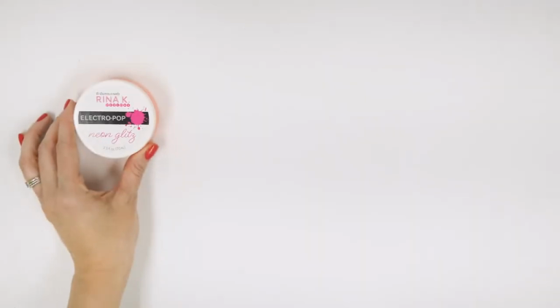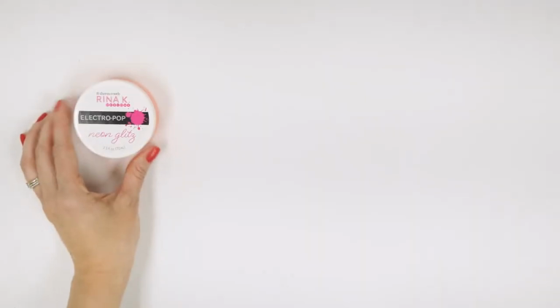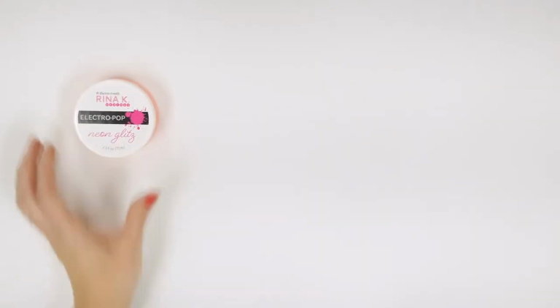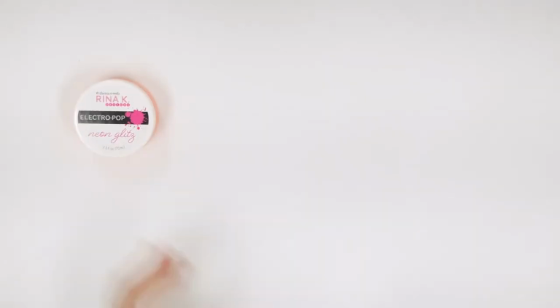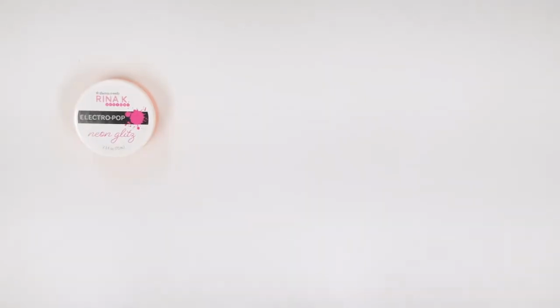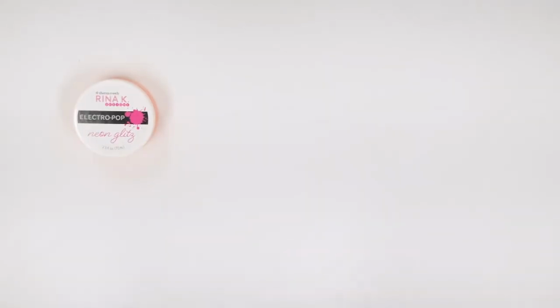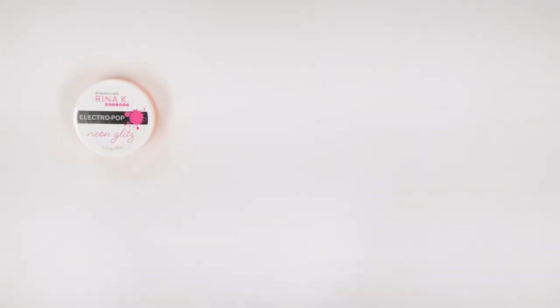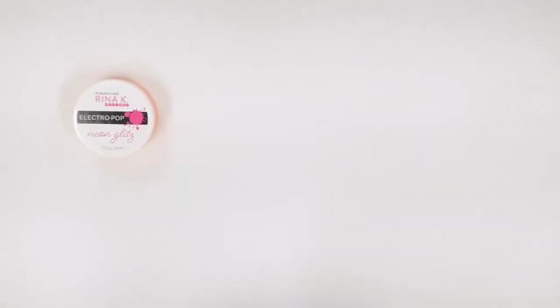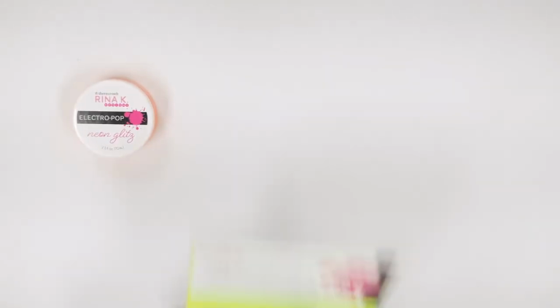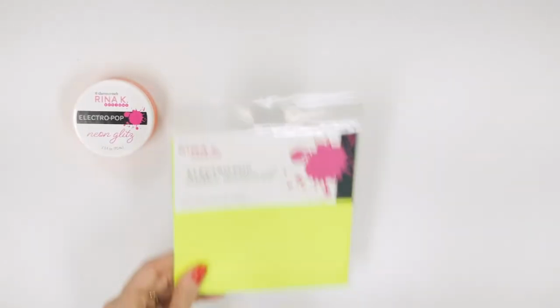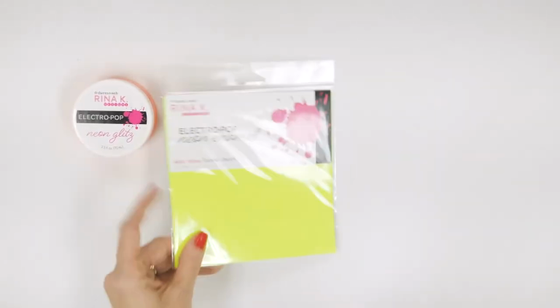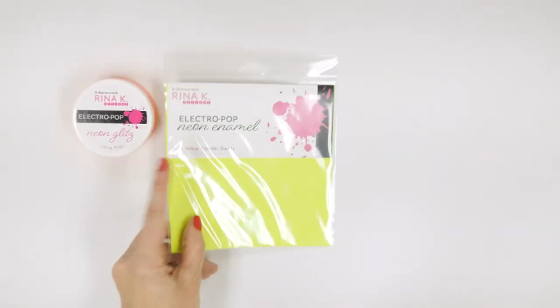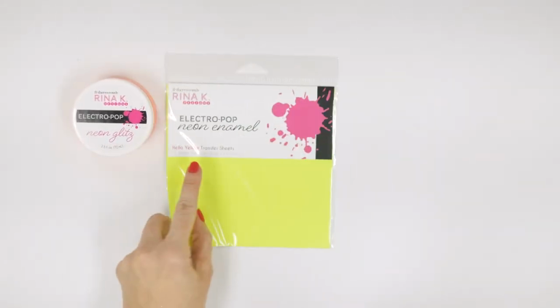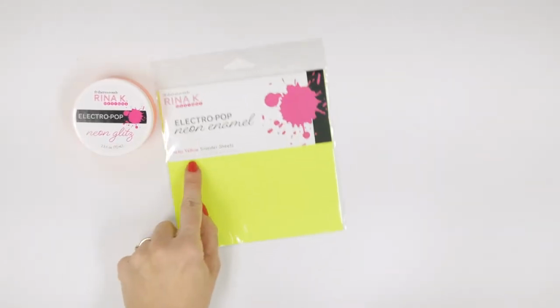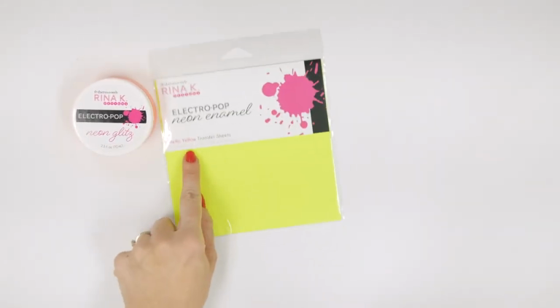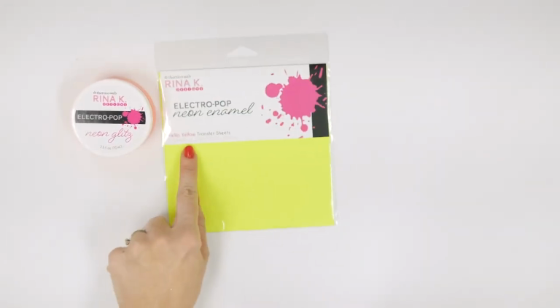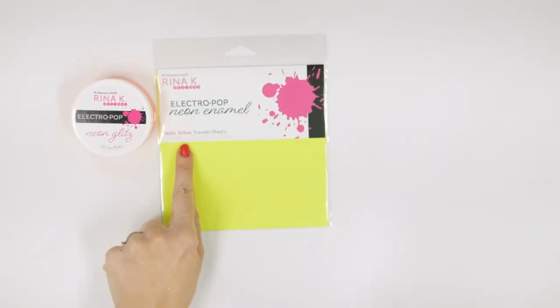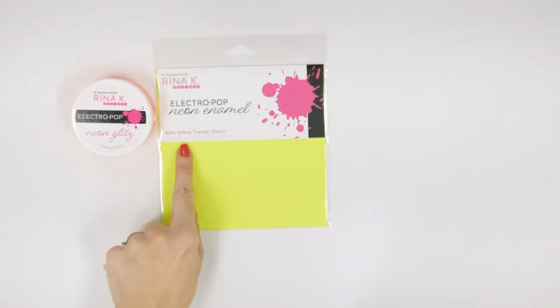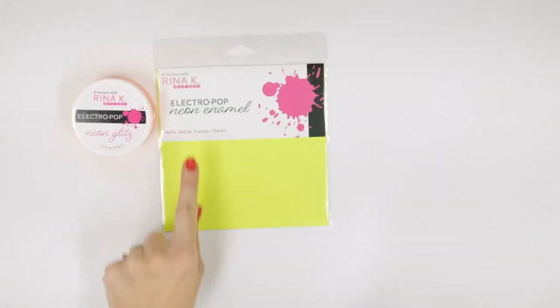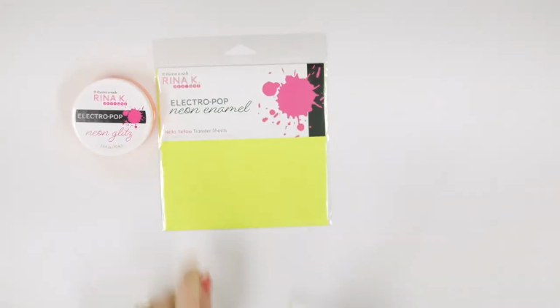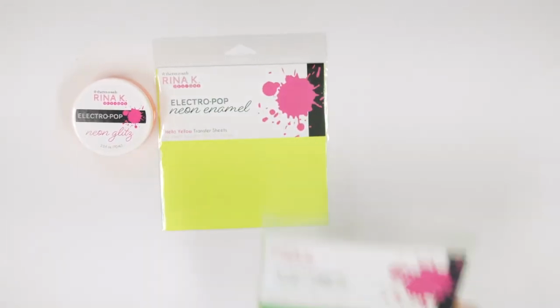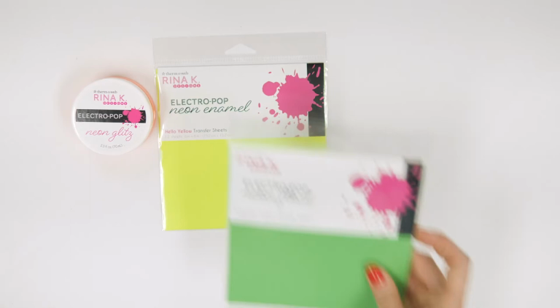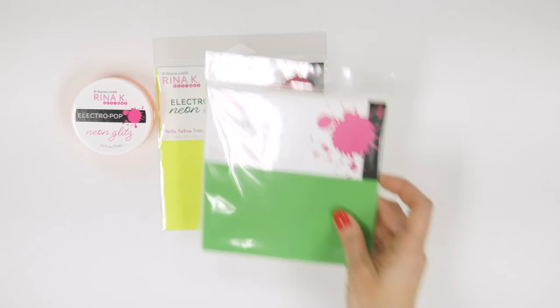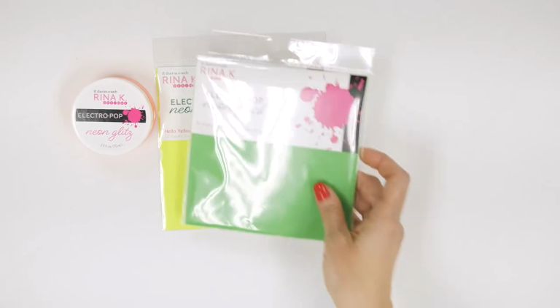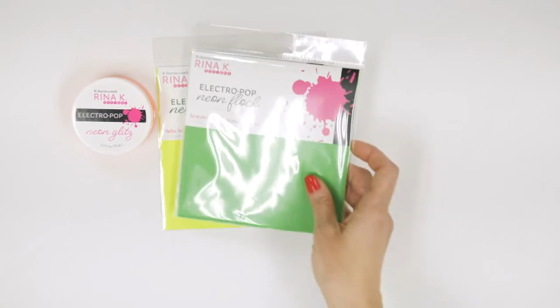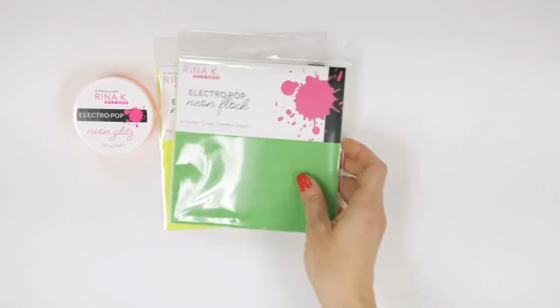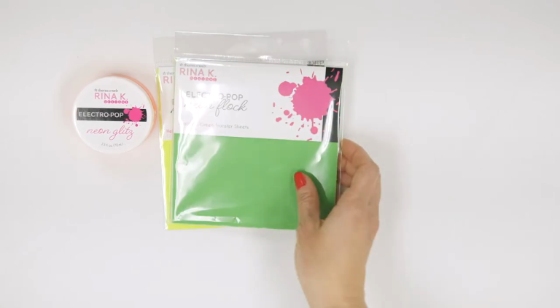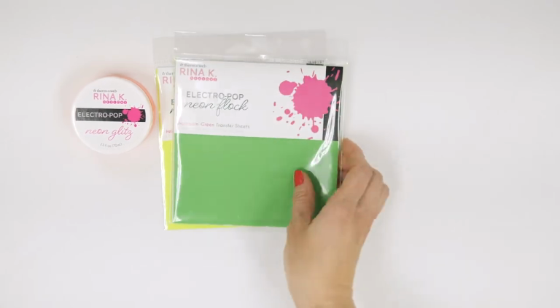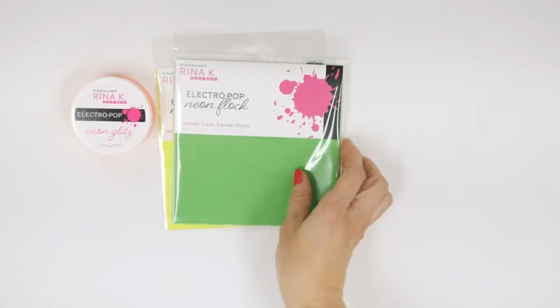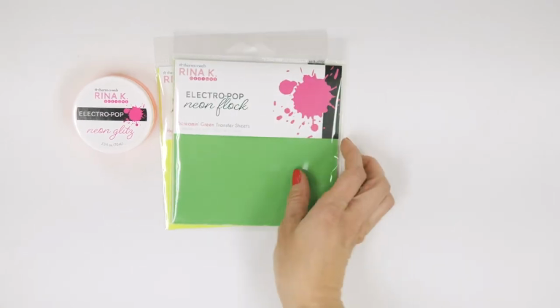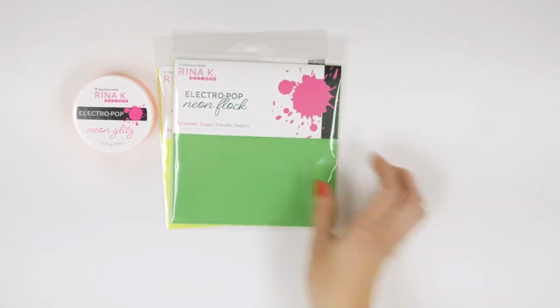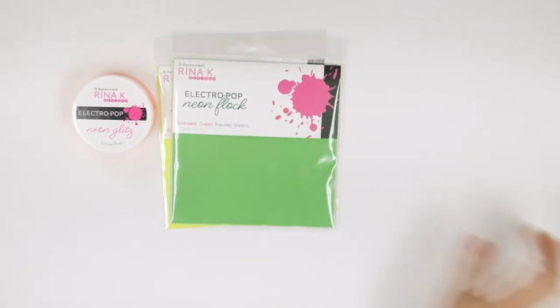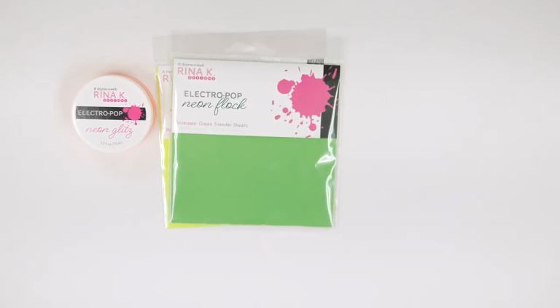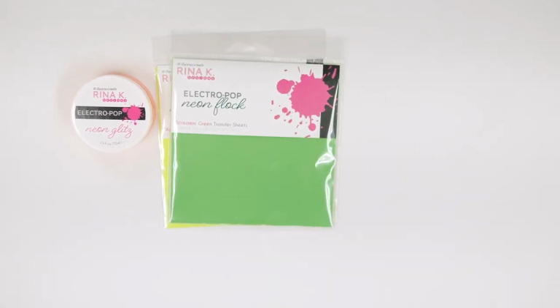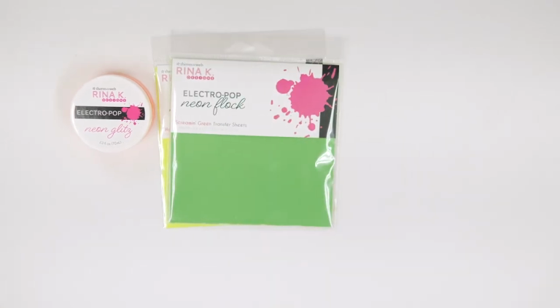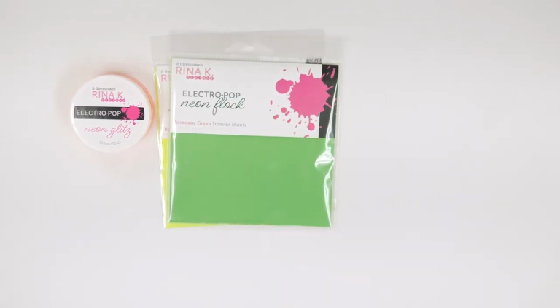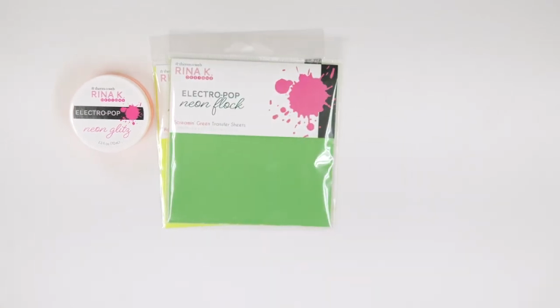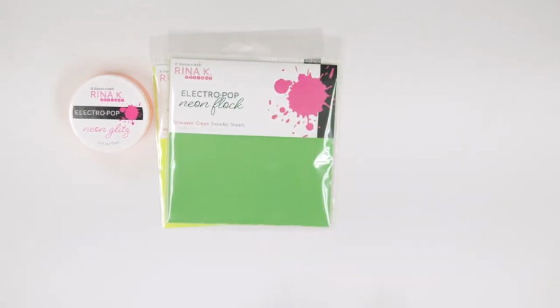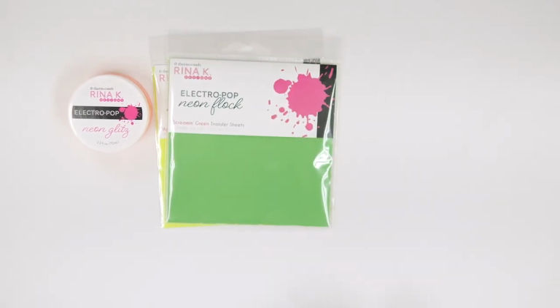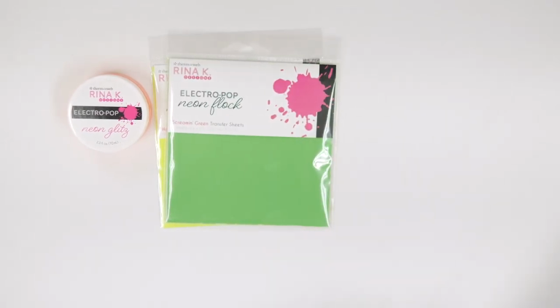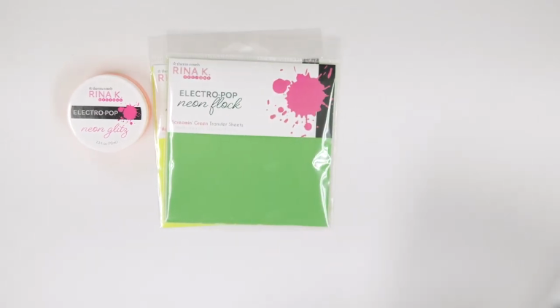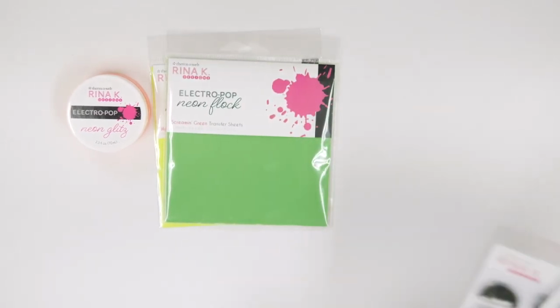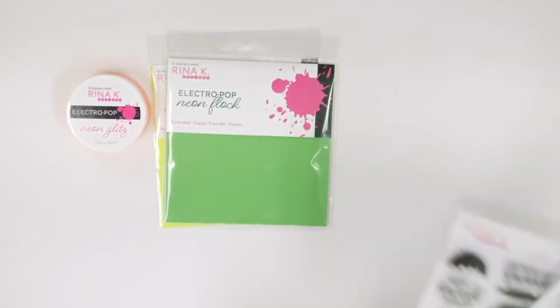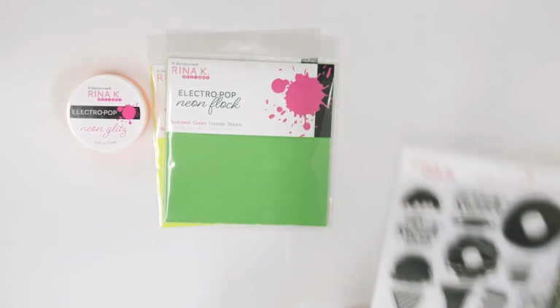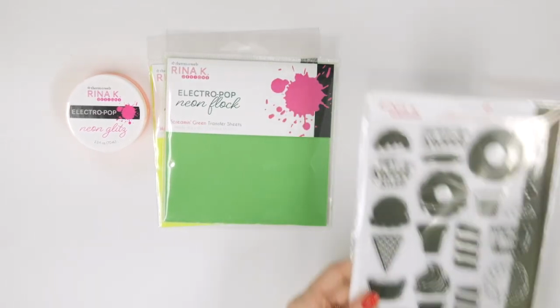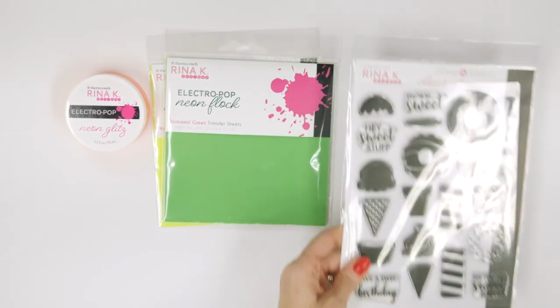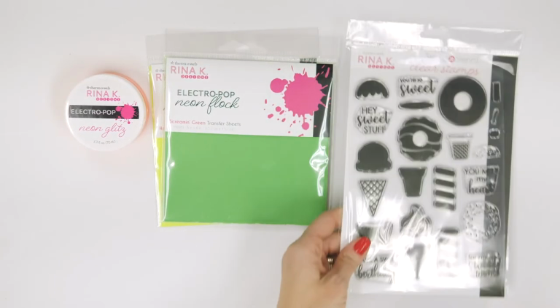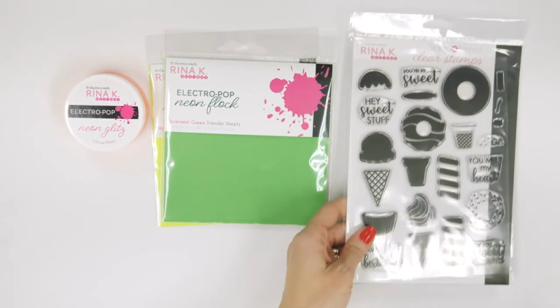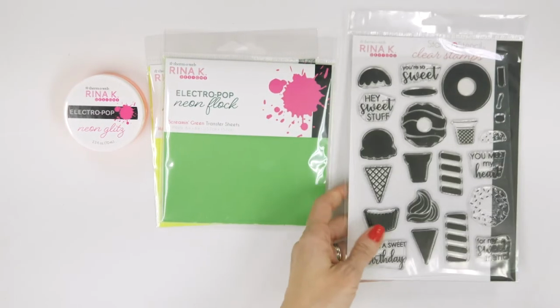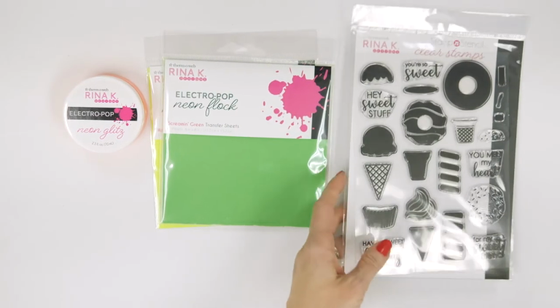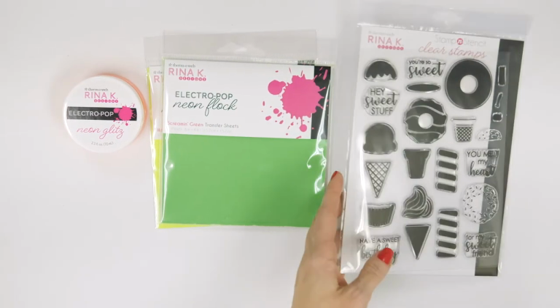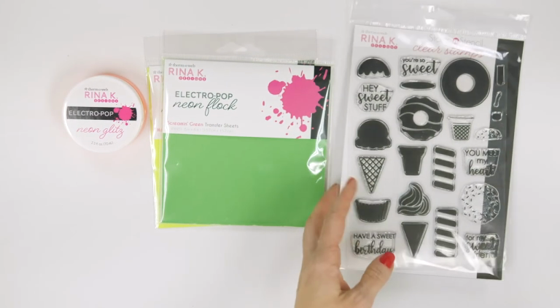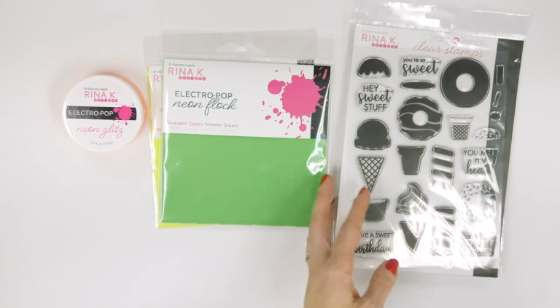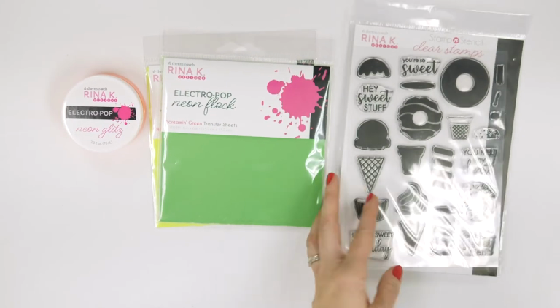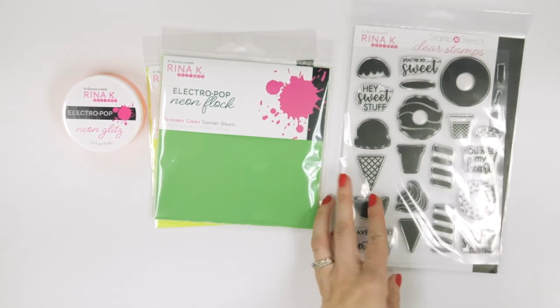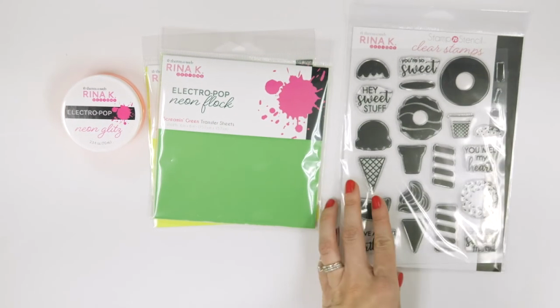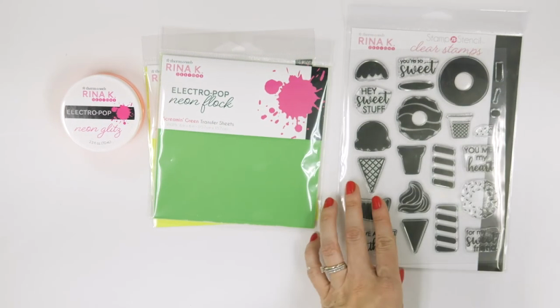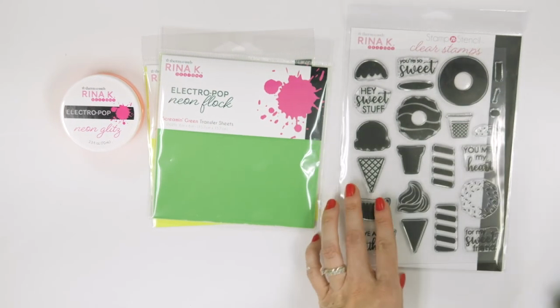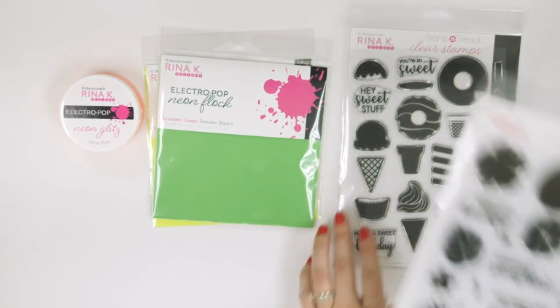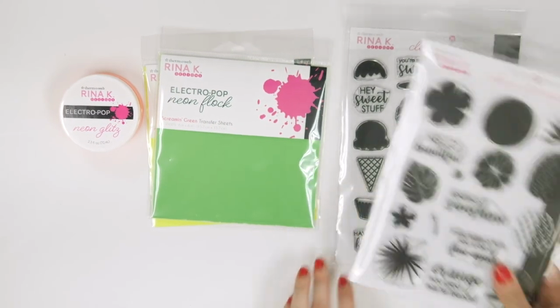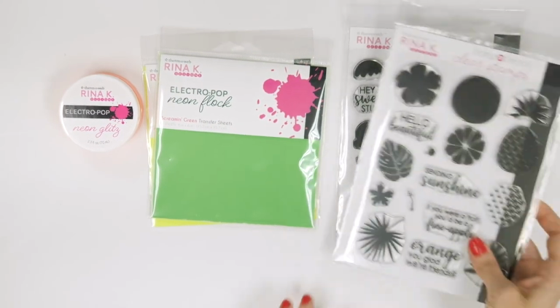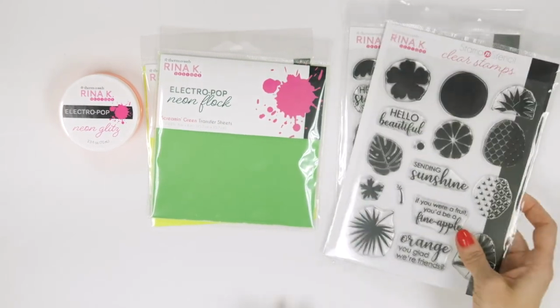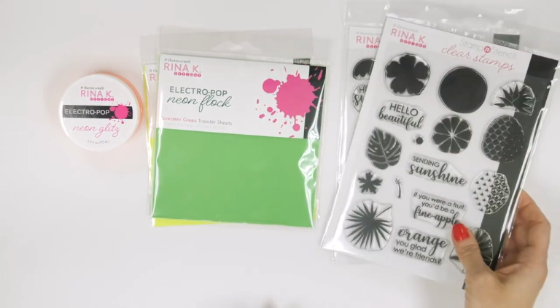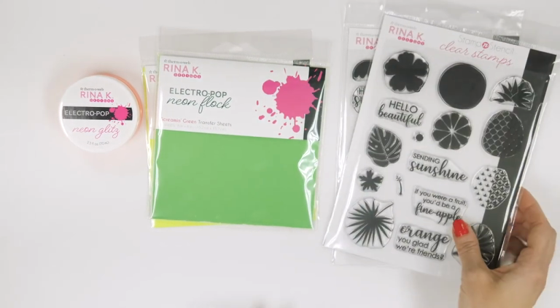Electropop neon glitz, neon enamels, and neon flock all pair perfectly with the two new stamp and stencil collections: Sweet Stuff and Sending Sunshine.